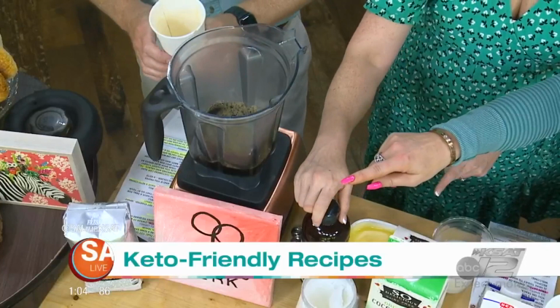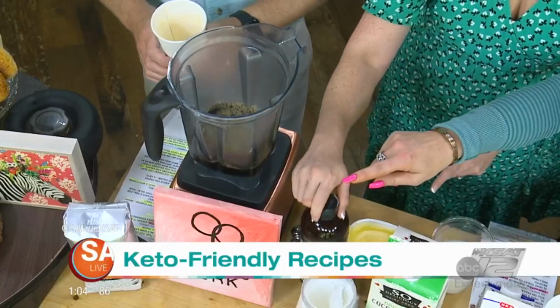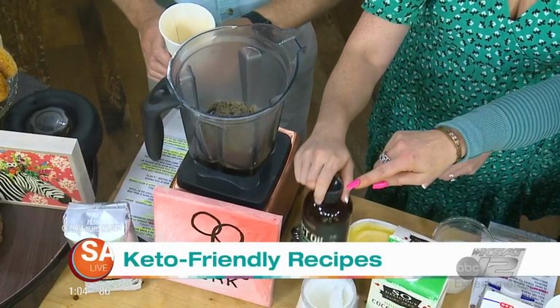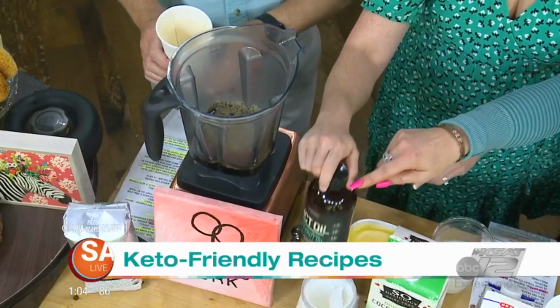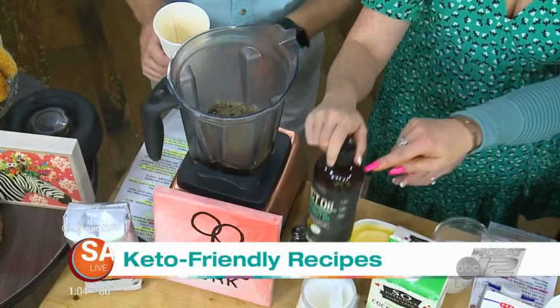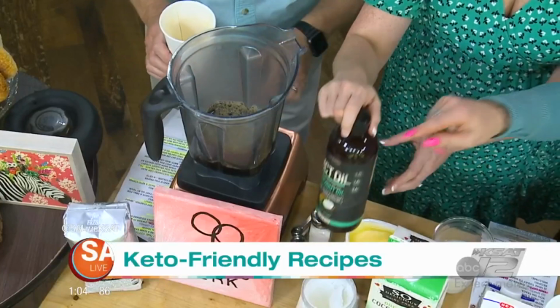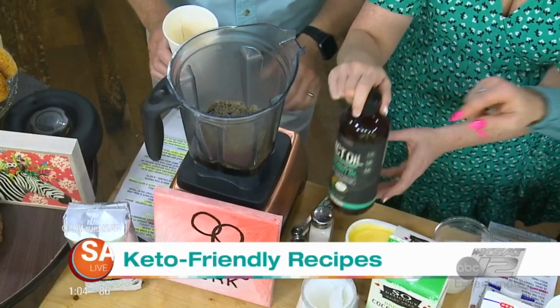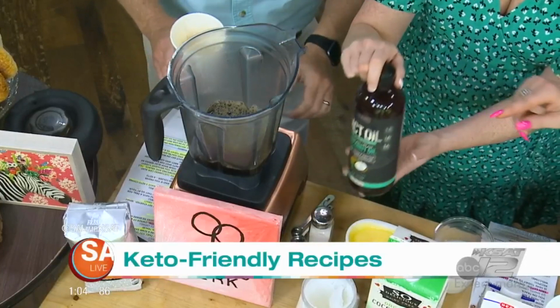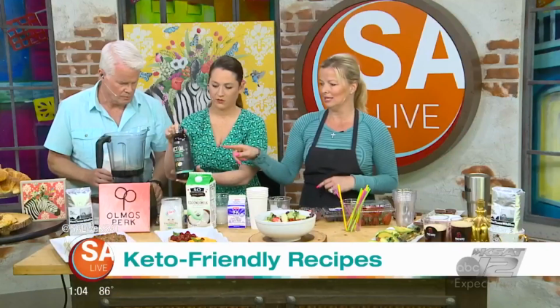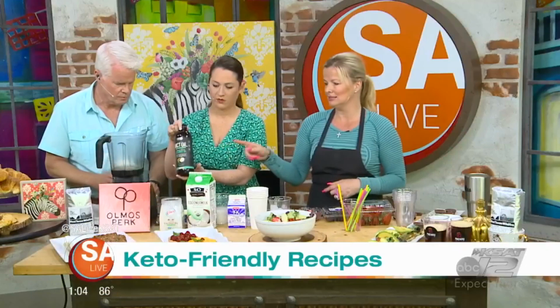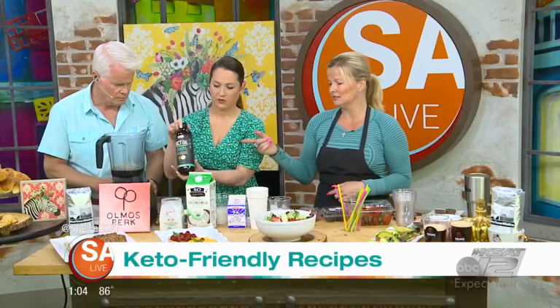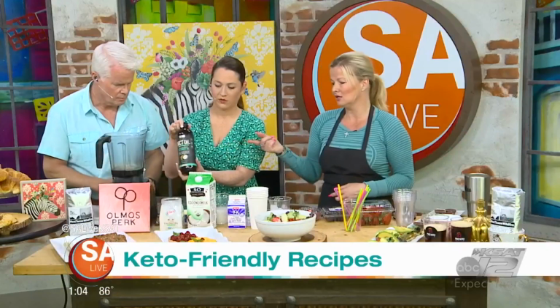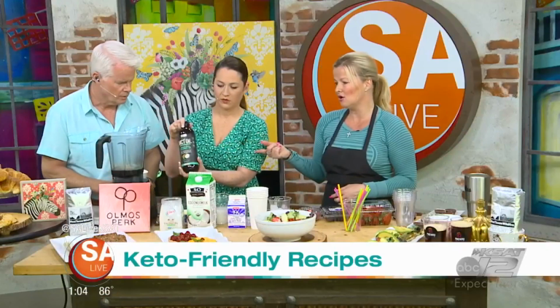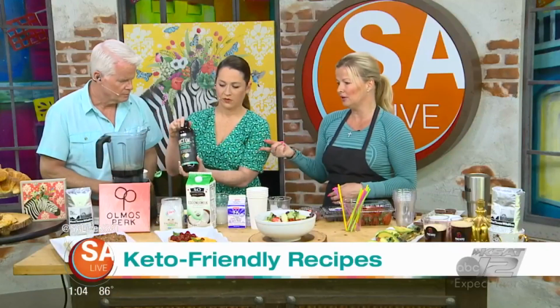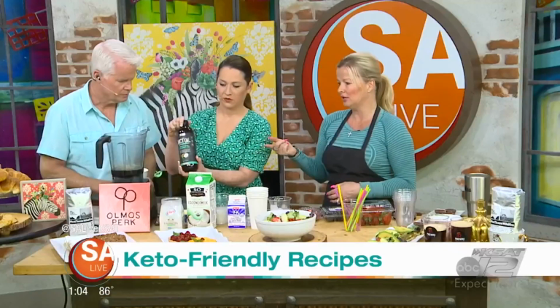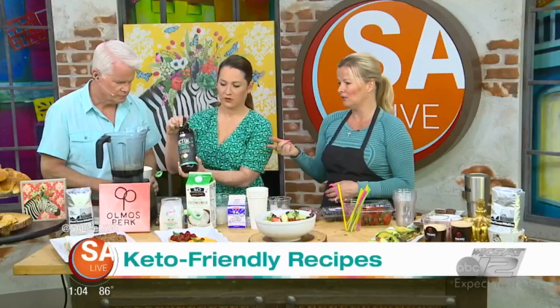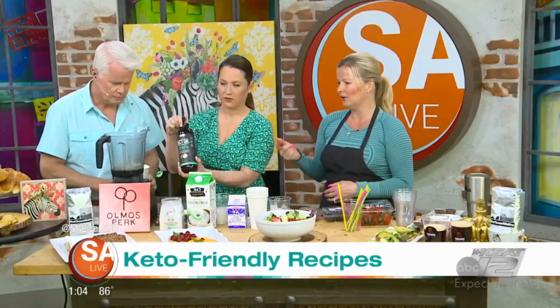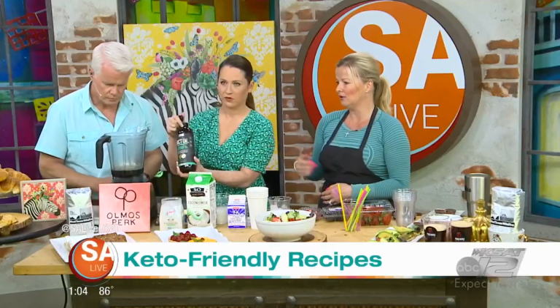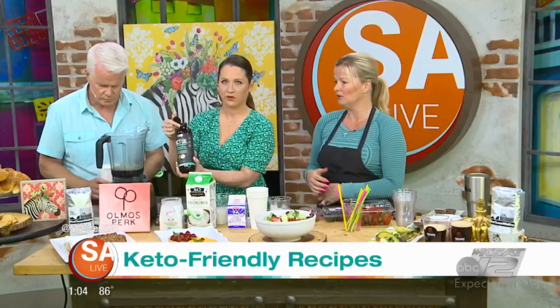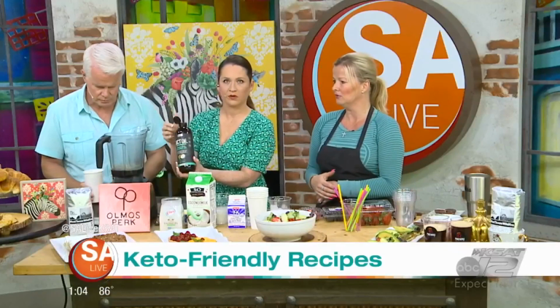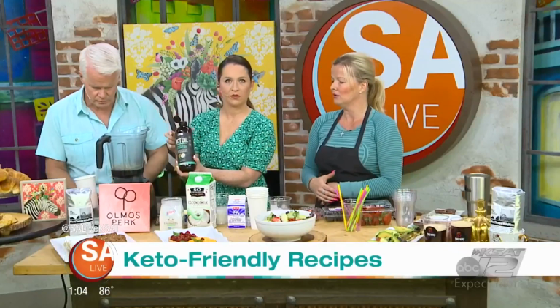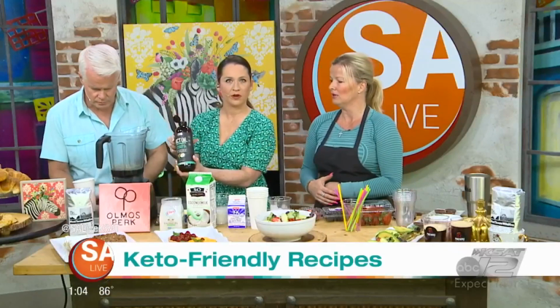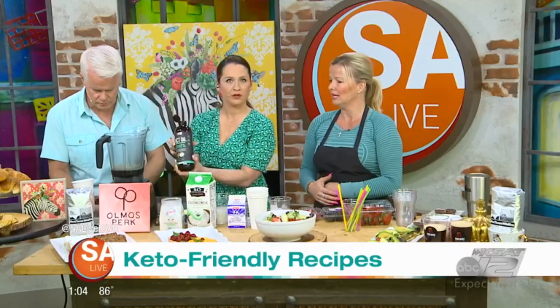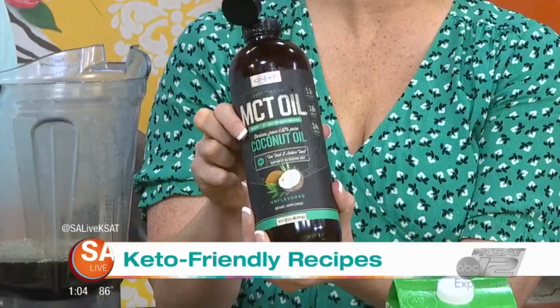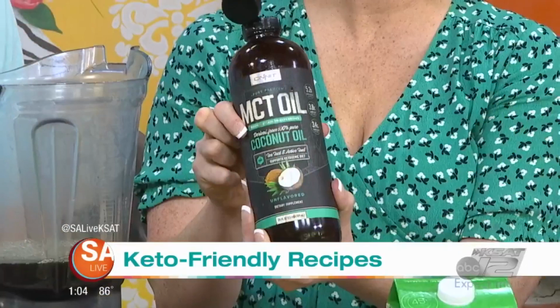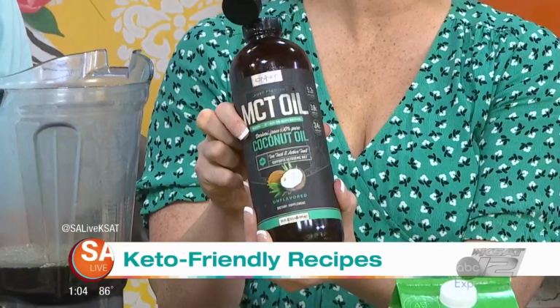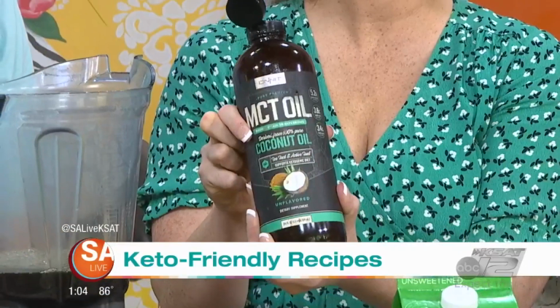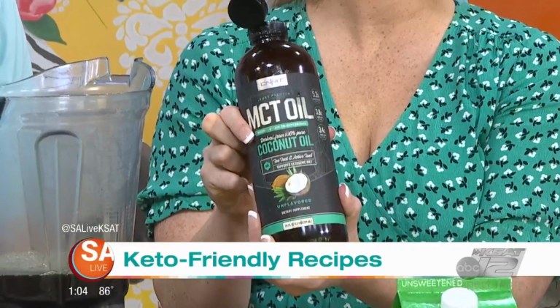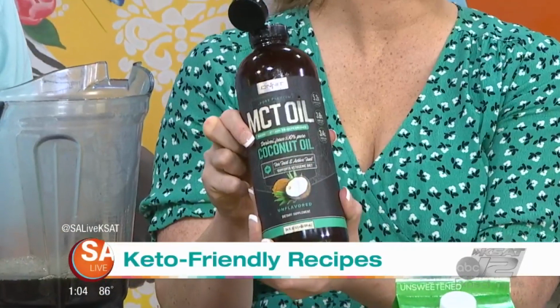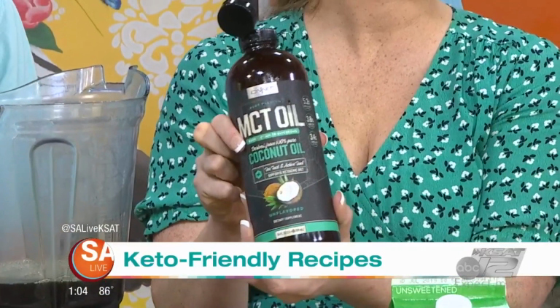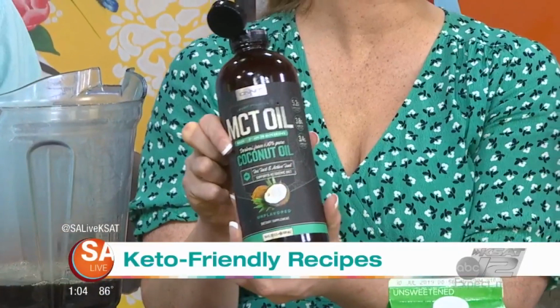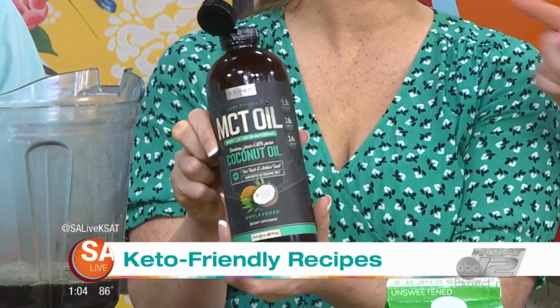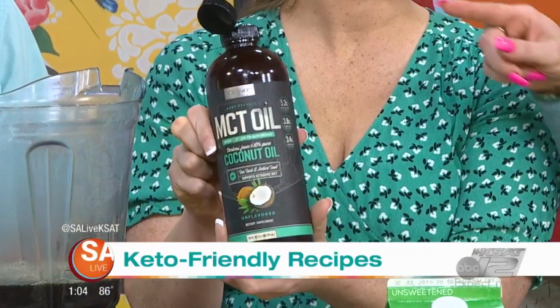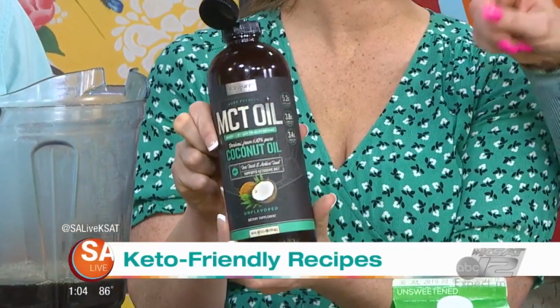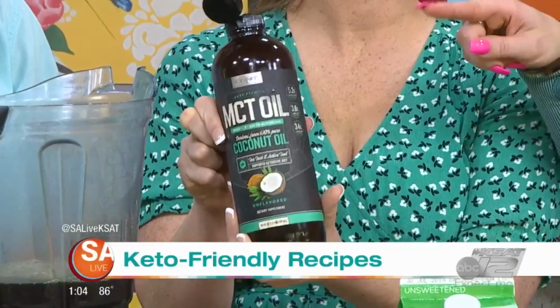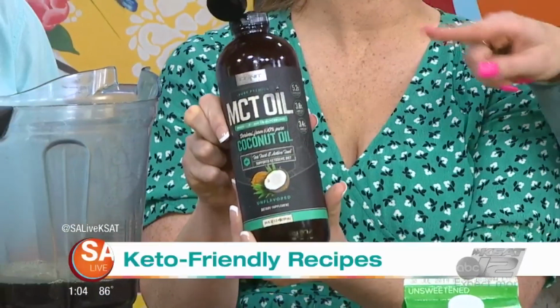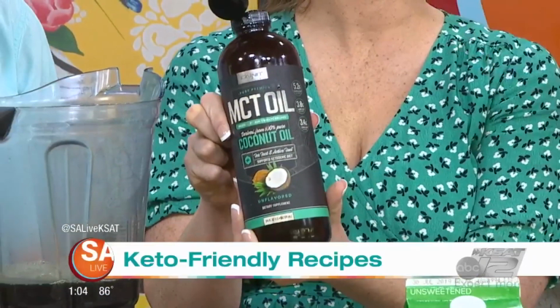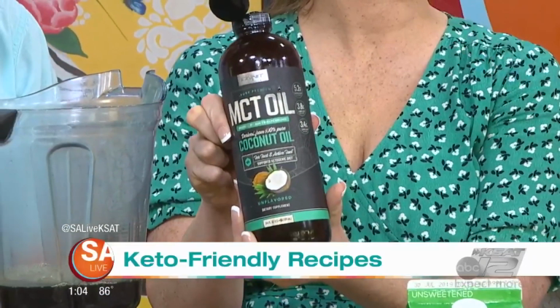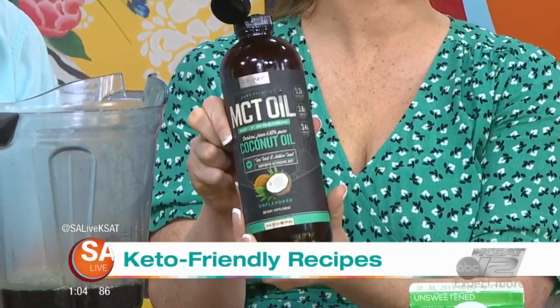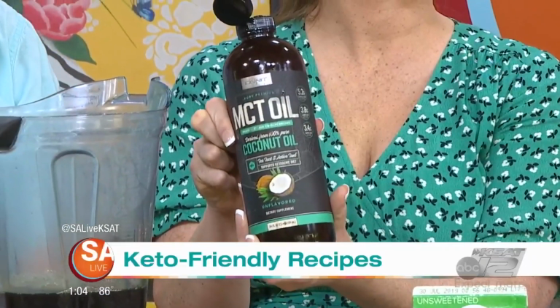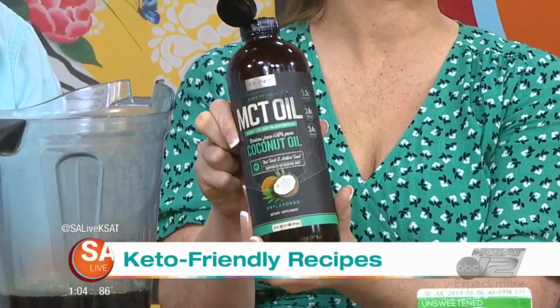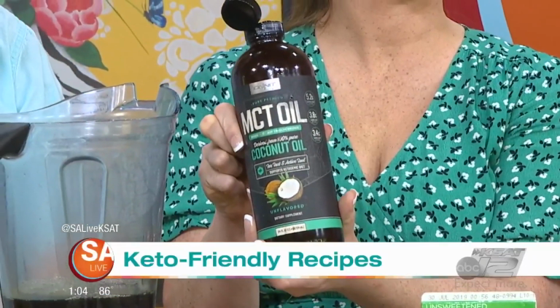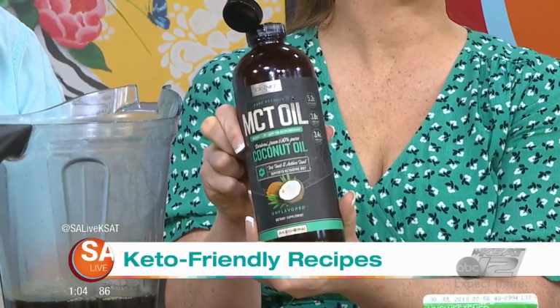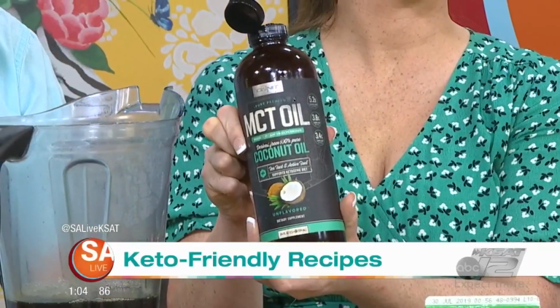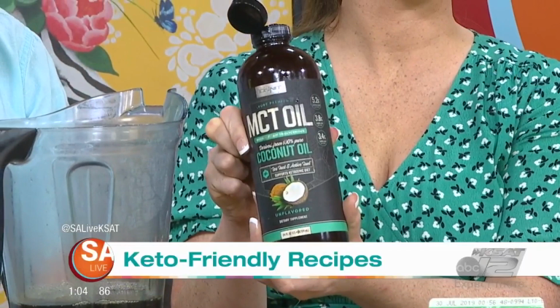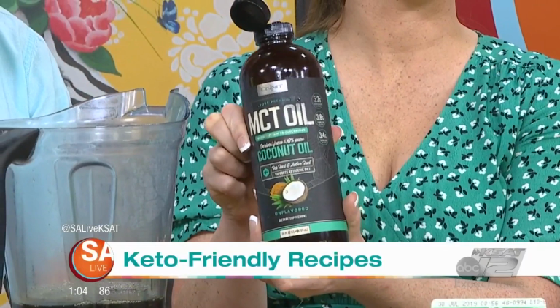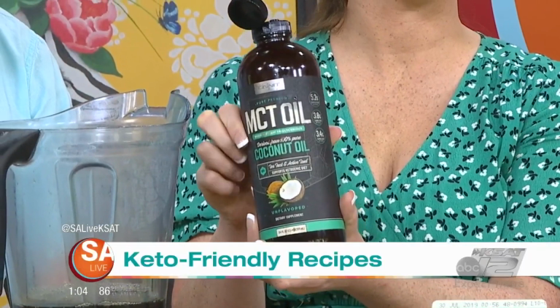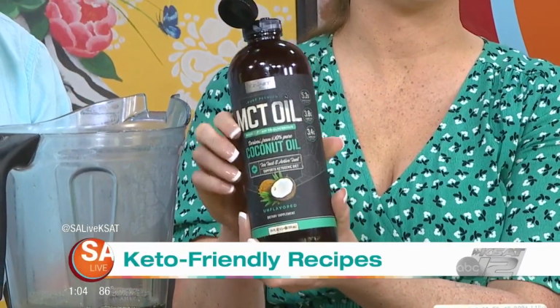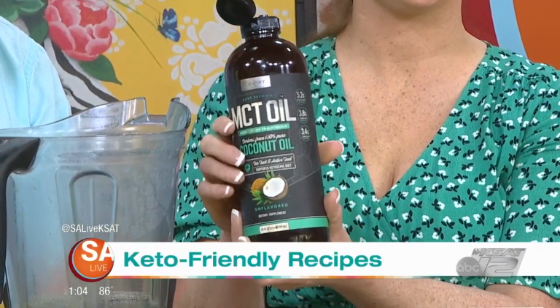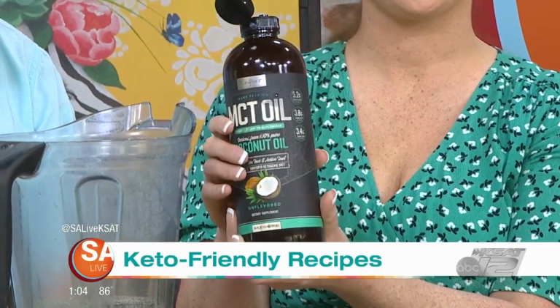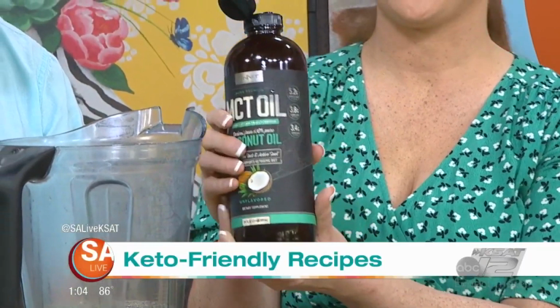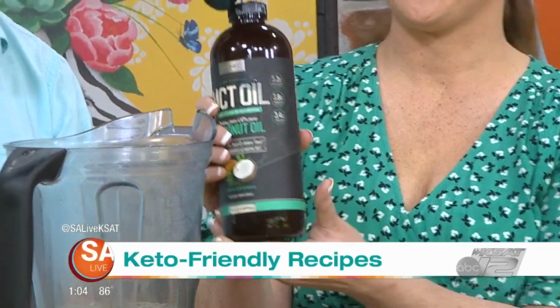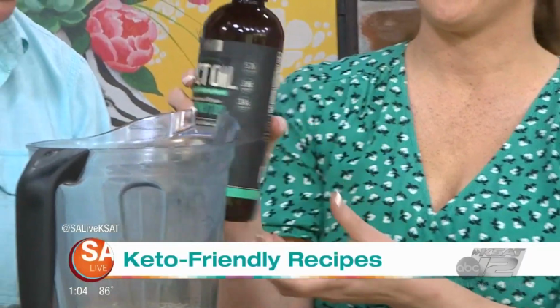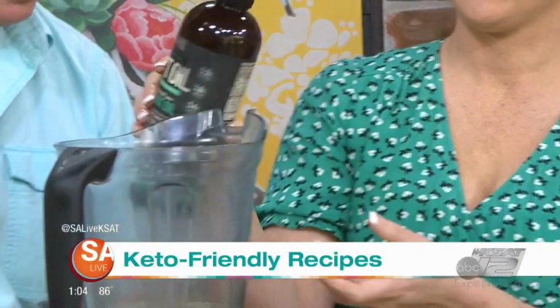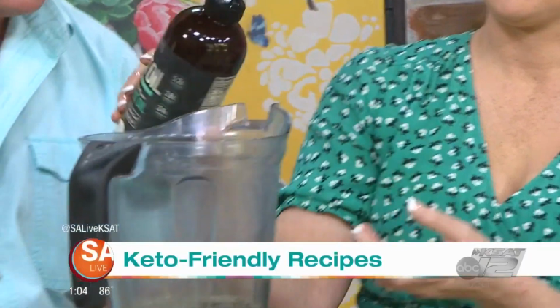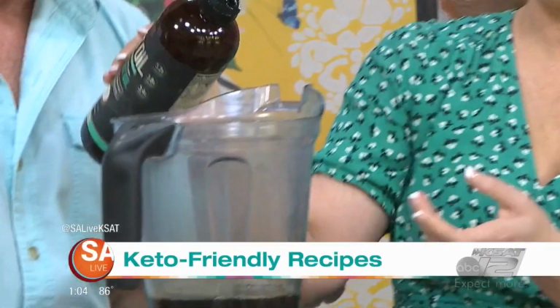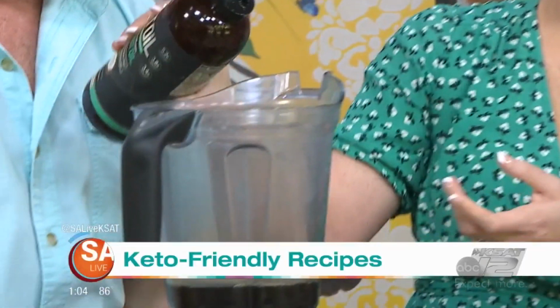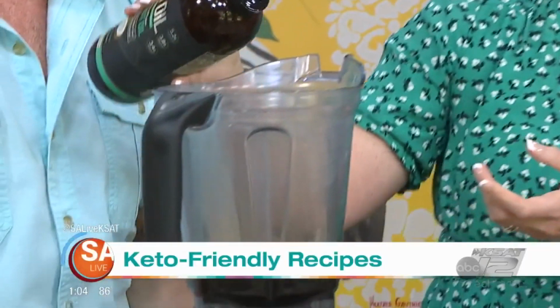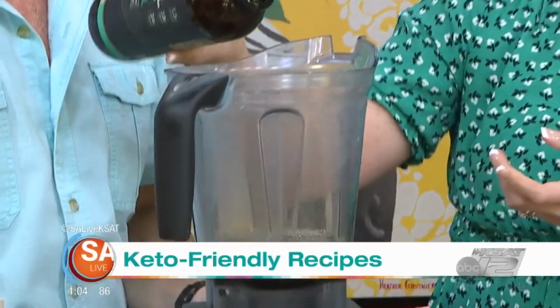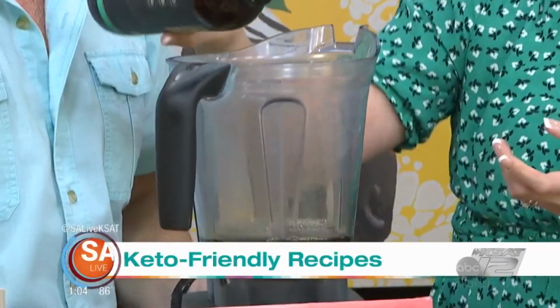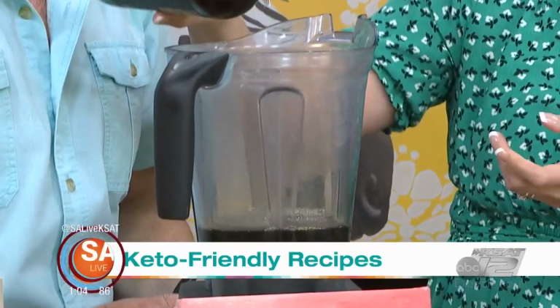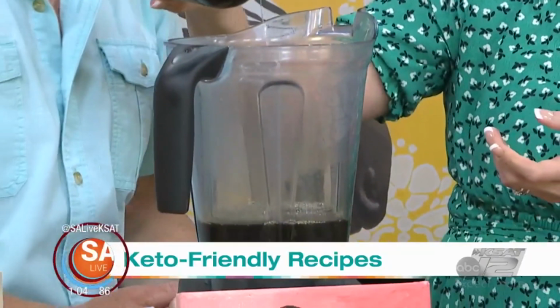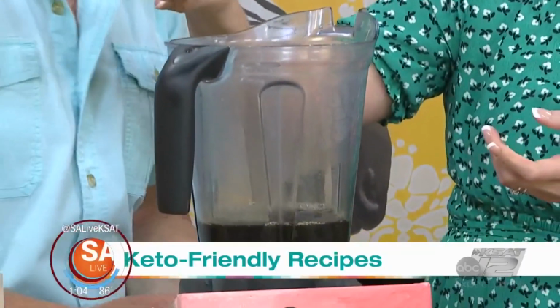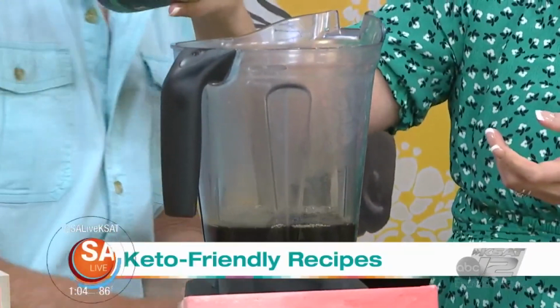This MCT oil is very important. It's coconut oil, and it's unrefined. You're going to put about five drops into the blender — five drops of that.